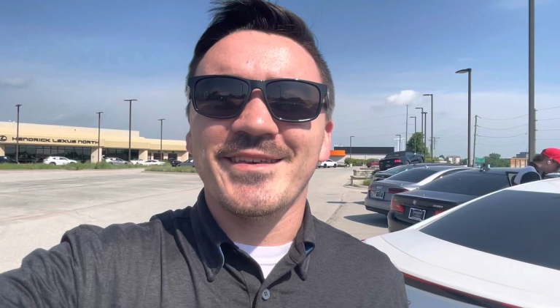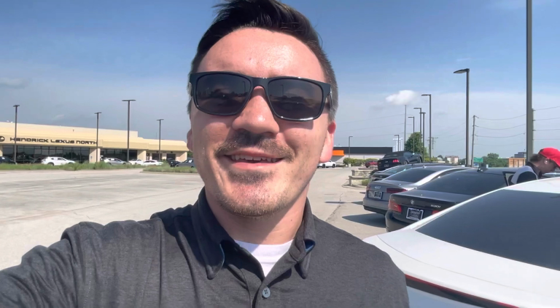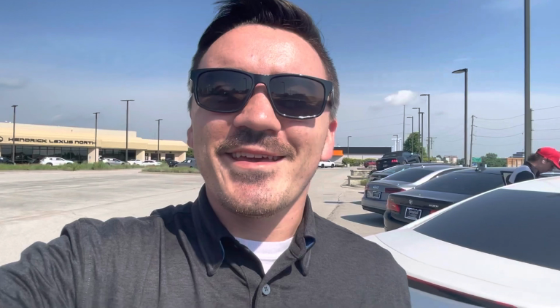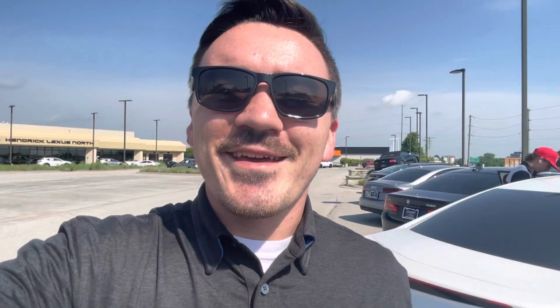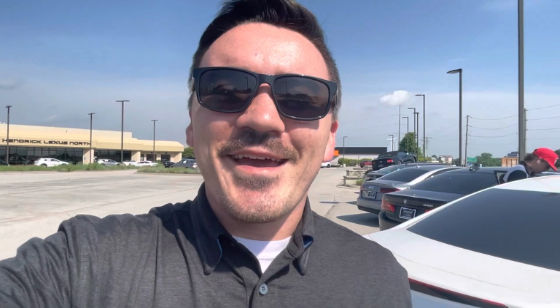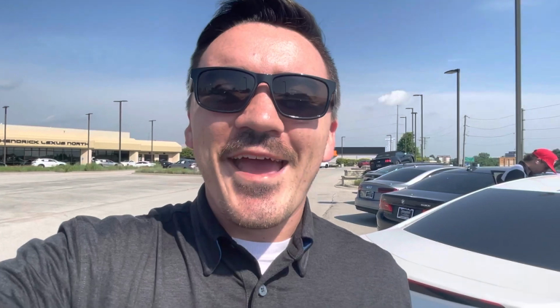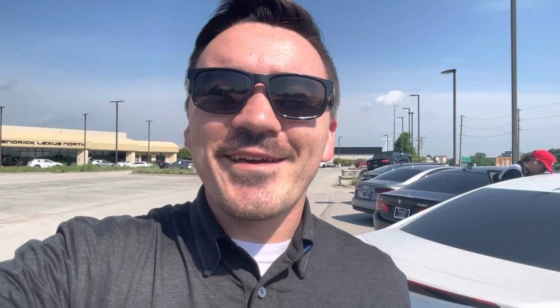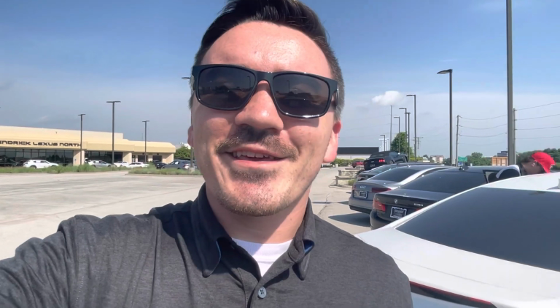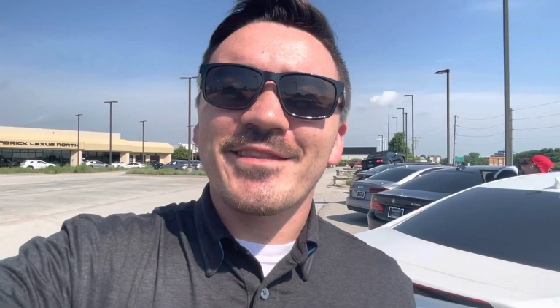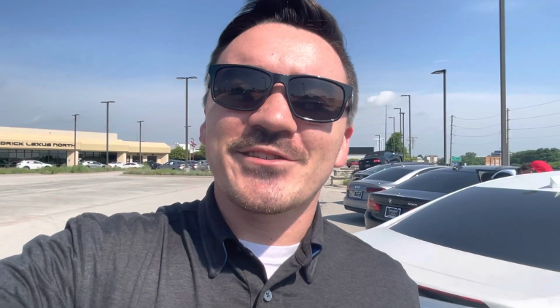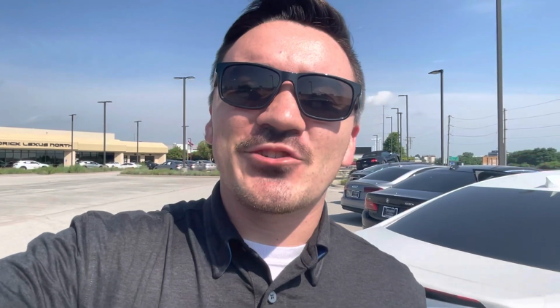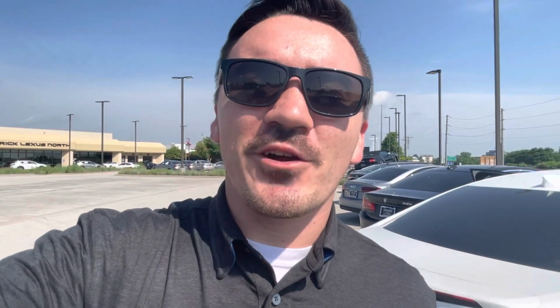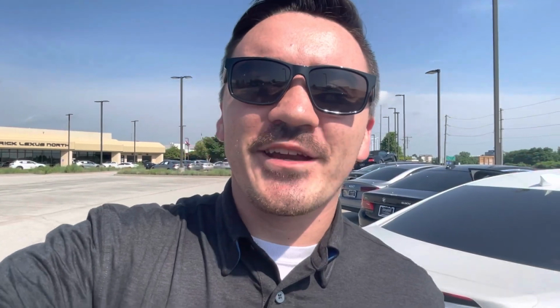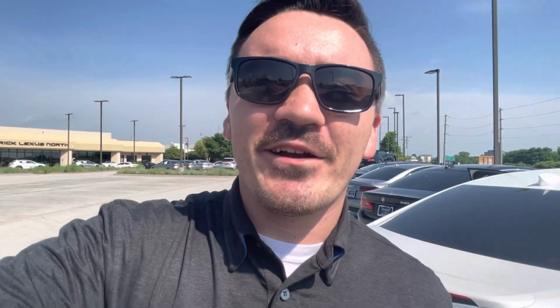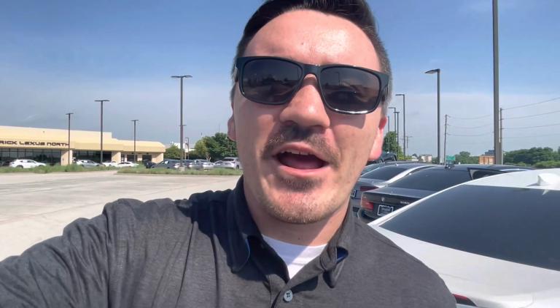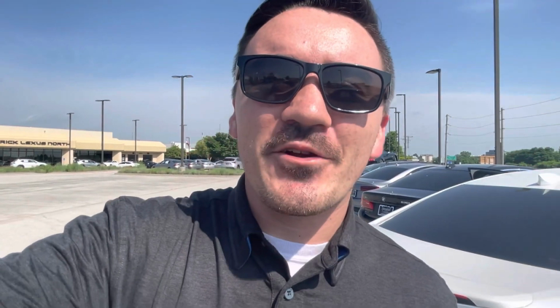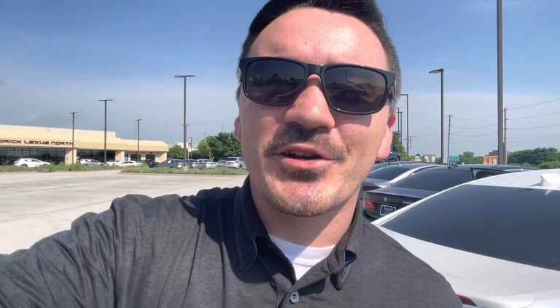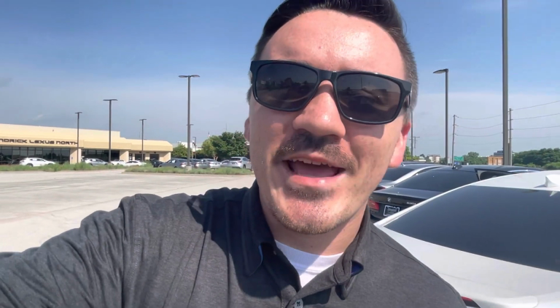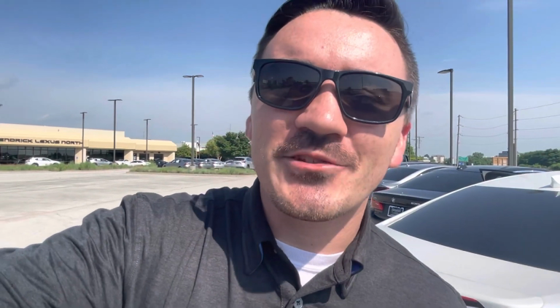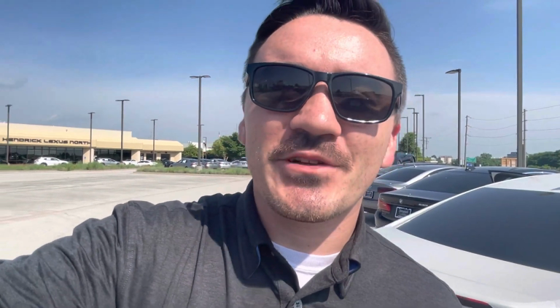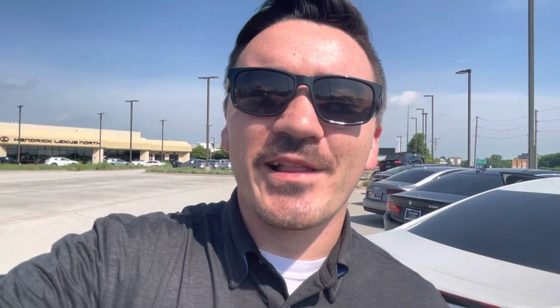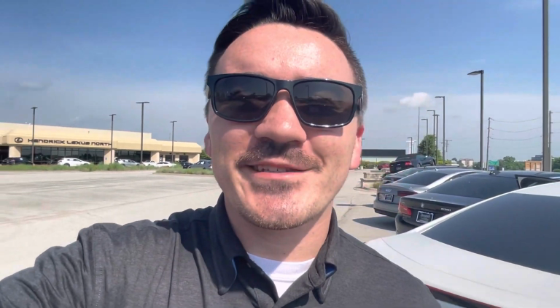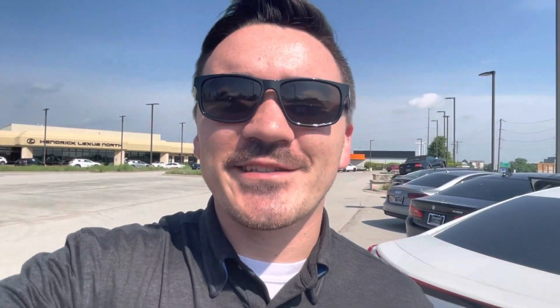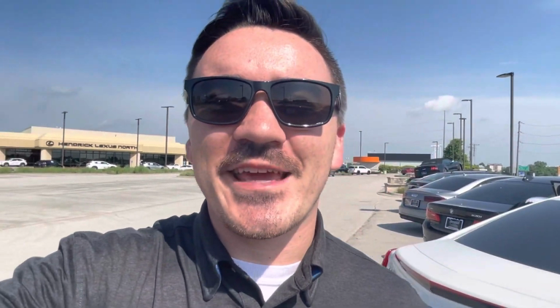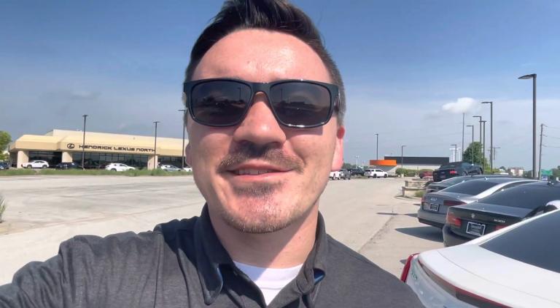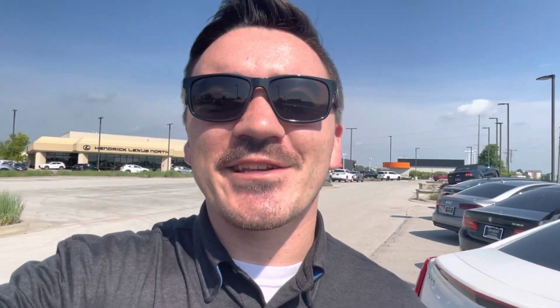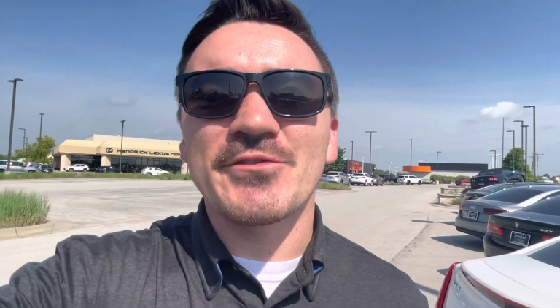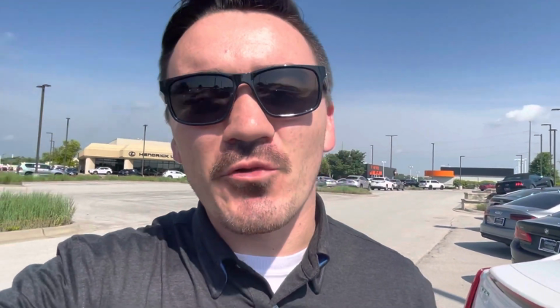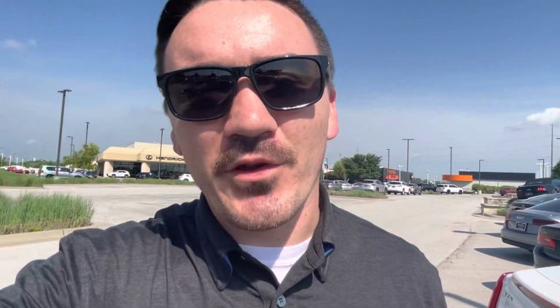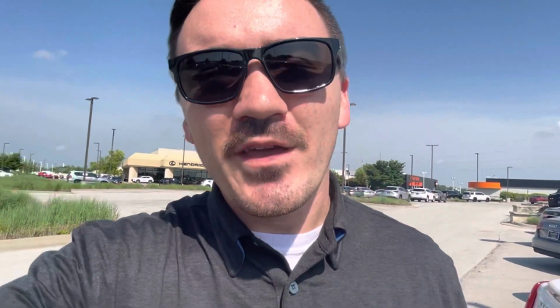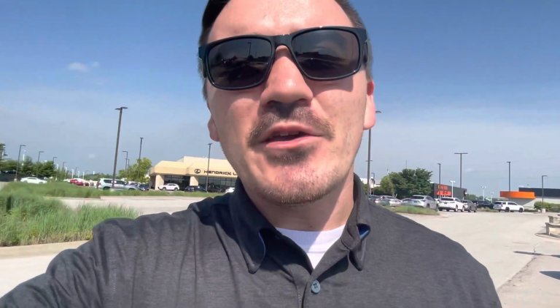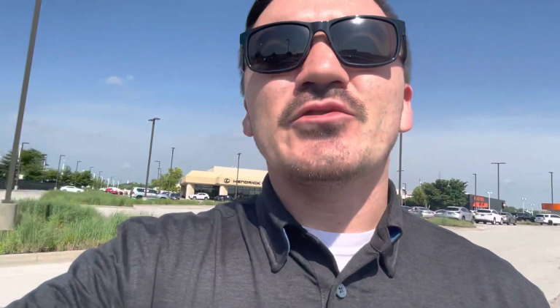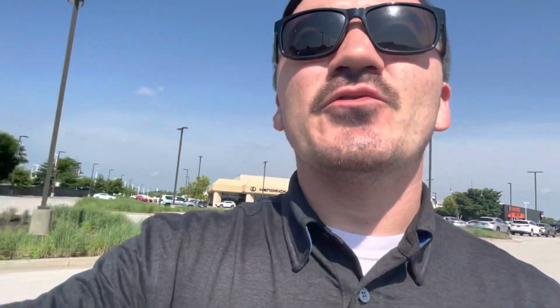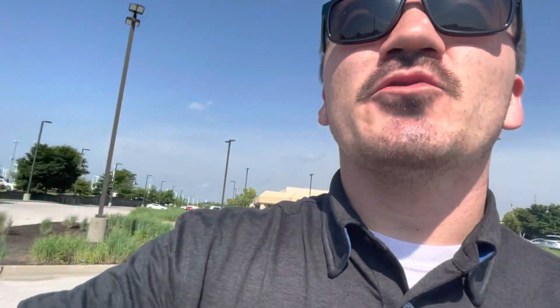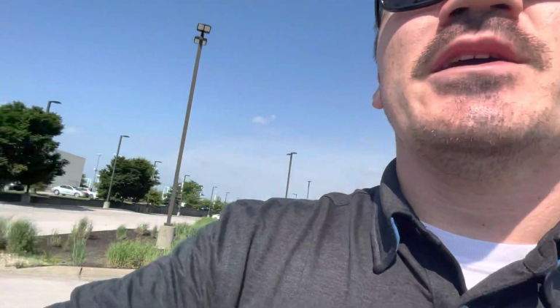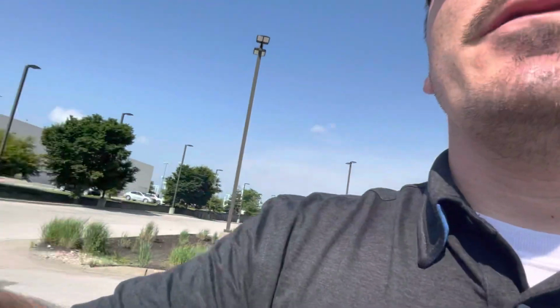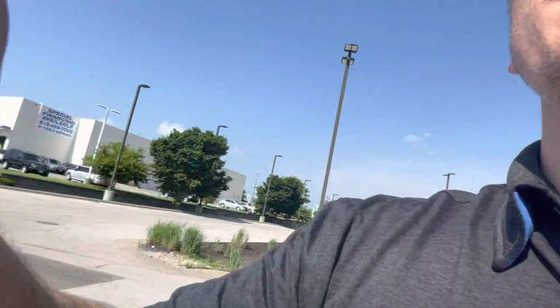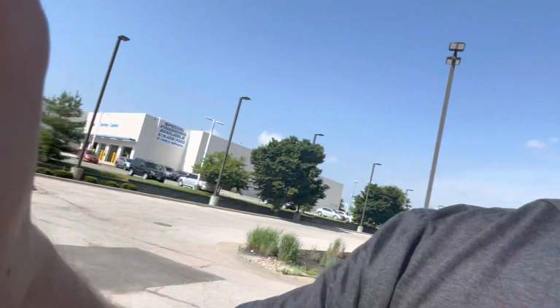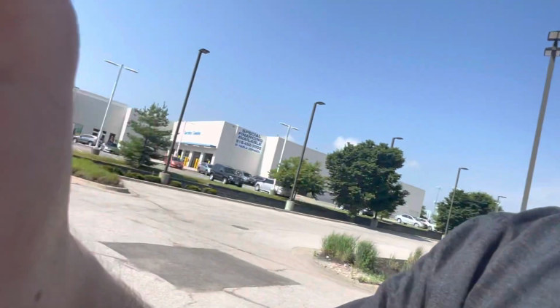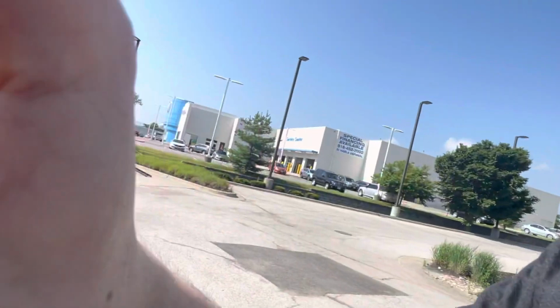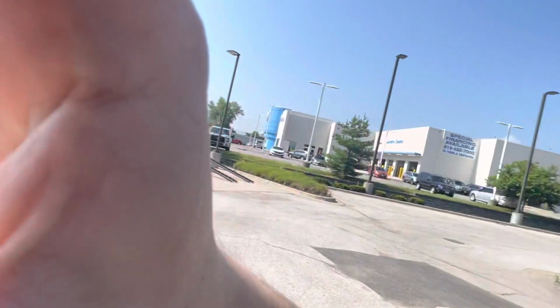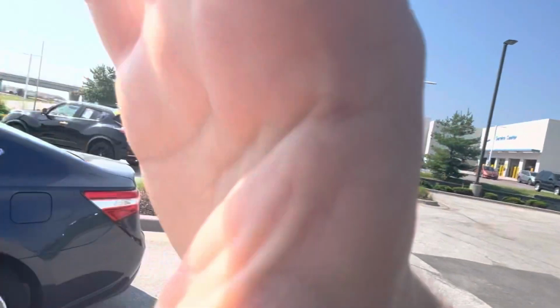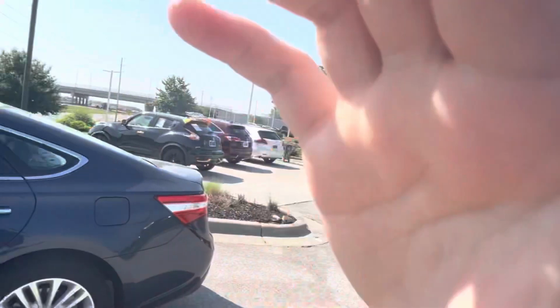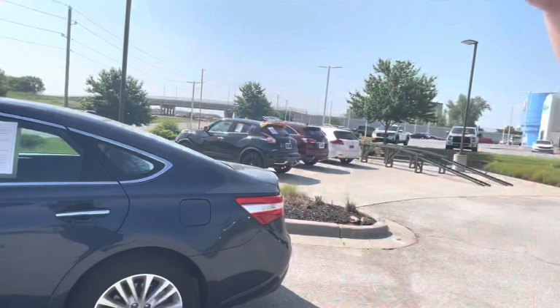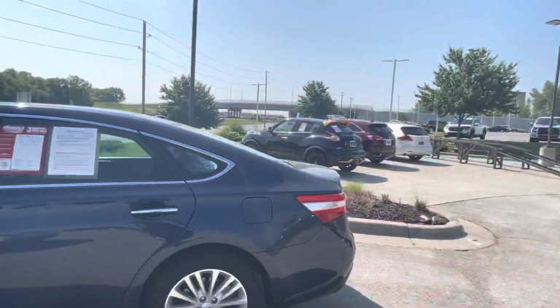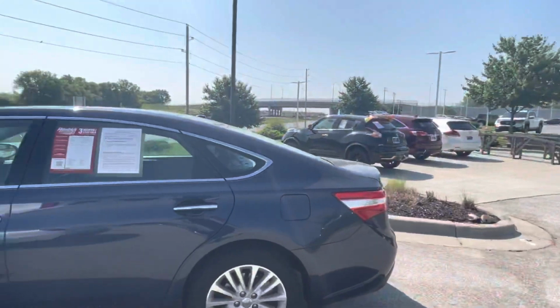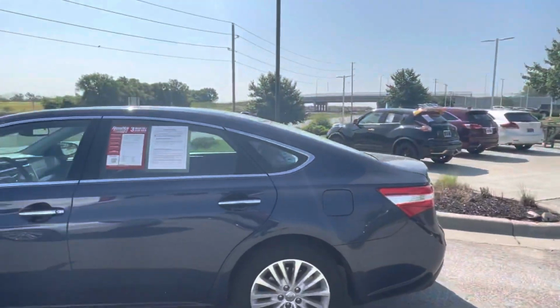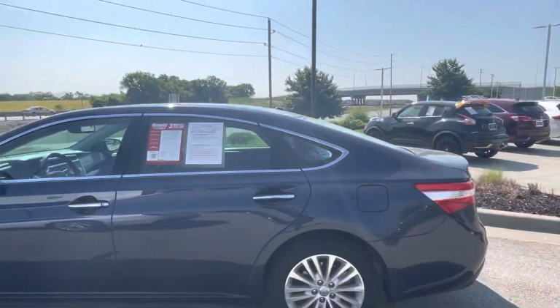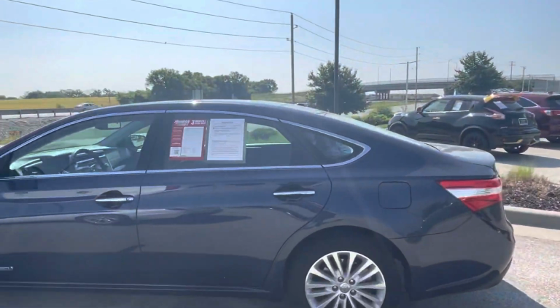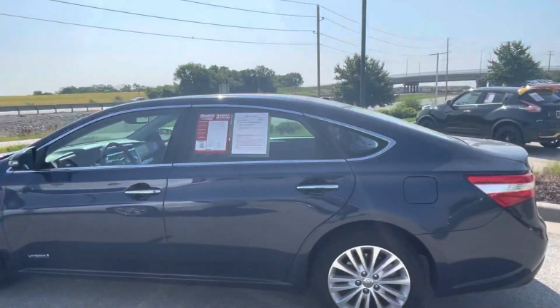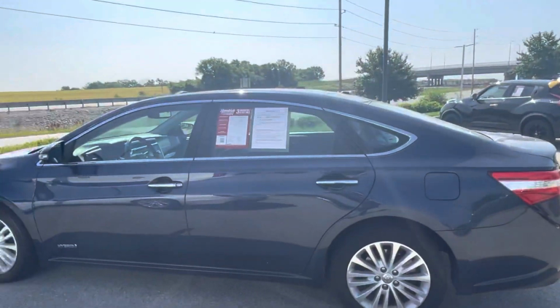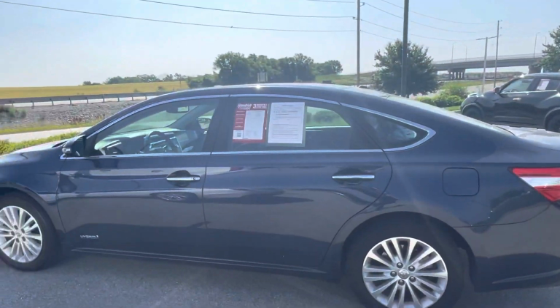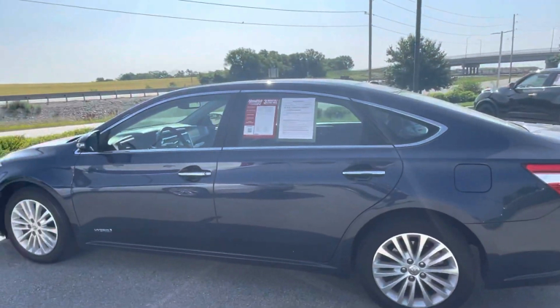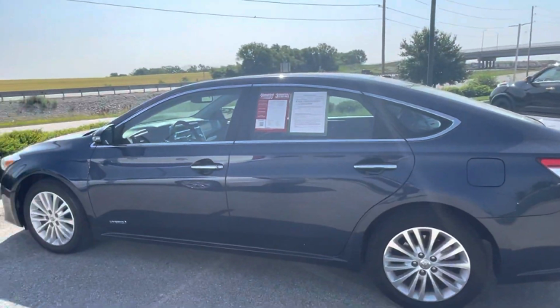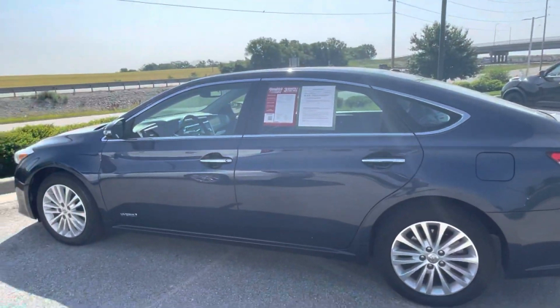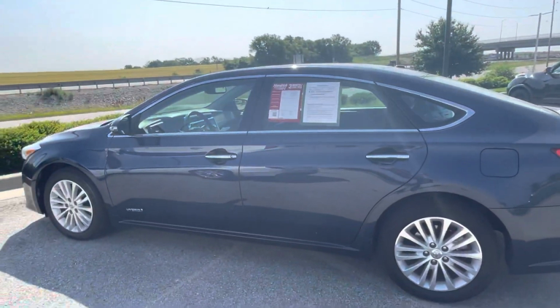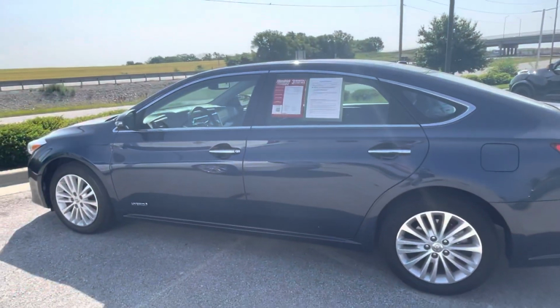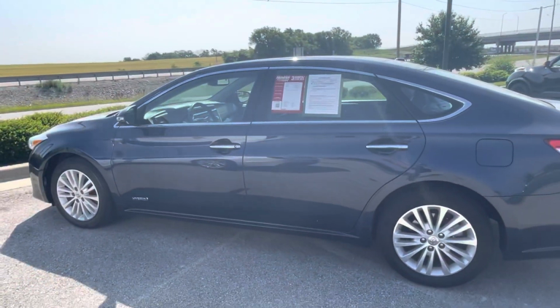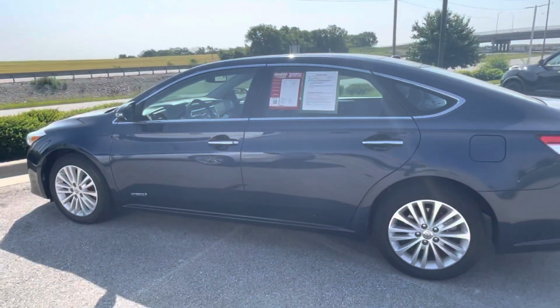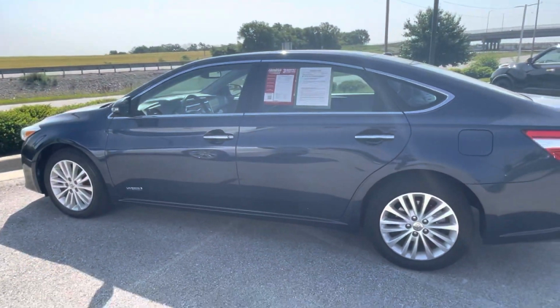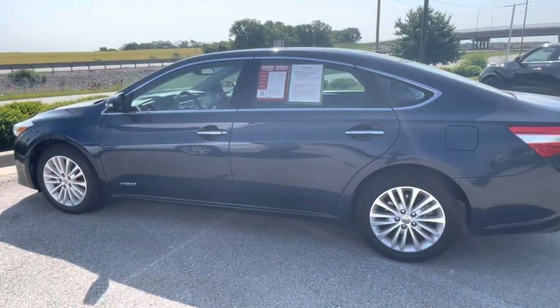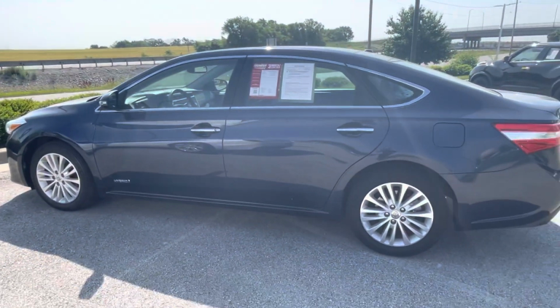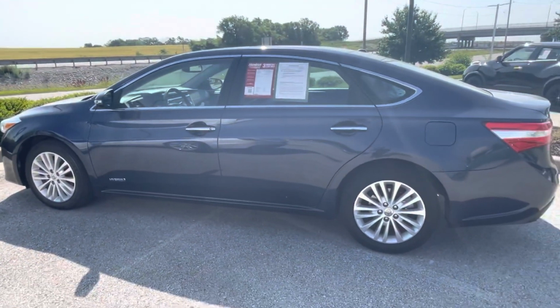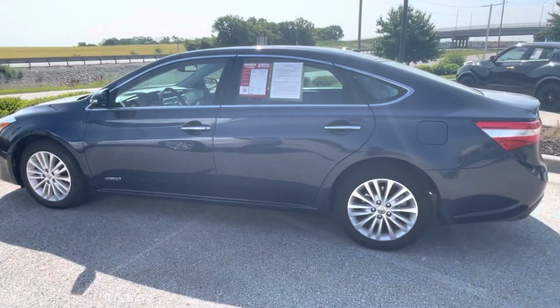Hey again, this is Sean Kerrigan out here at Hendrick Lexus Kansas City North, doing a quick video walkaround on this 2014 Toyota Avalon.